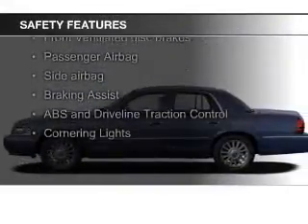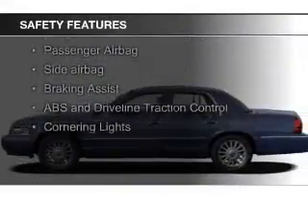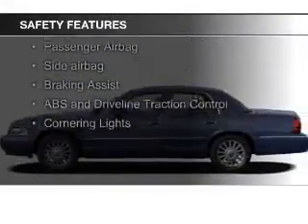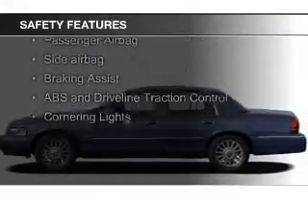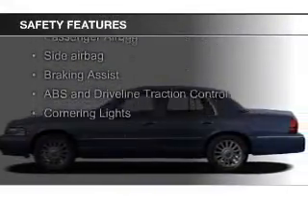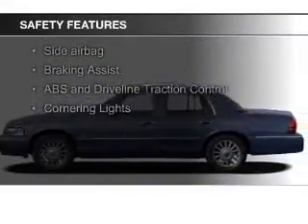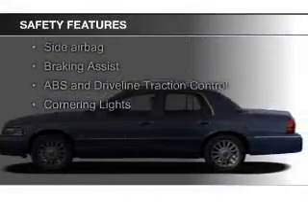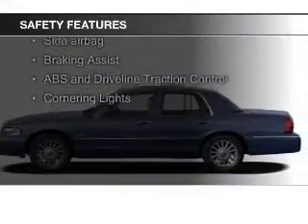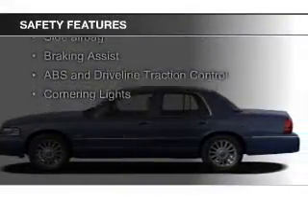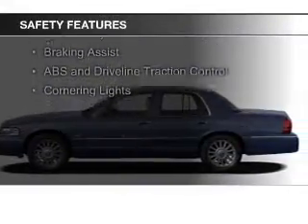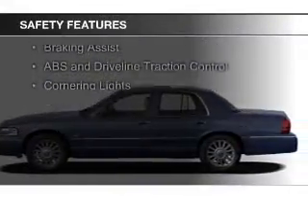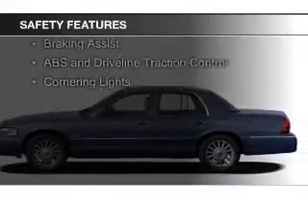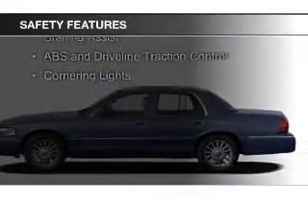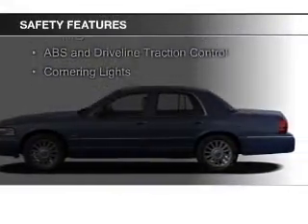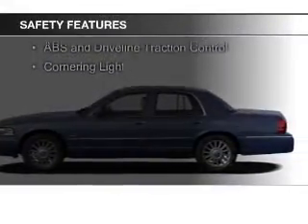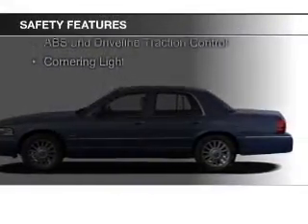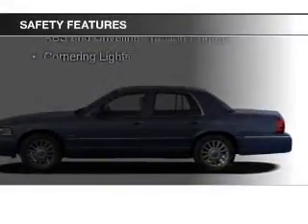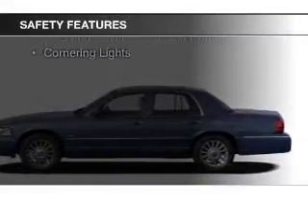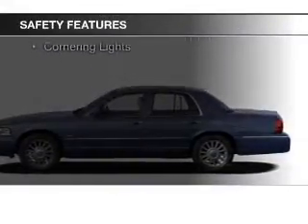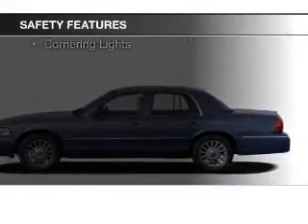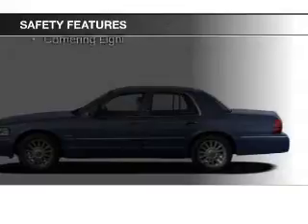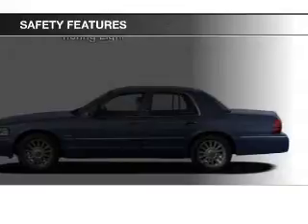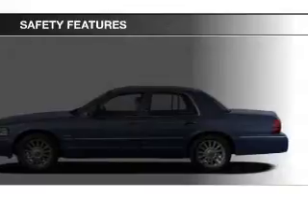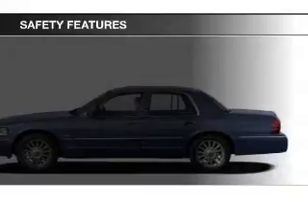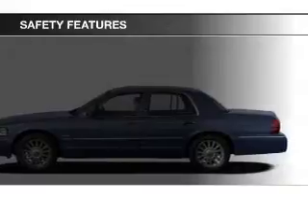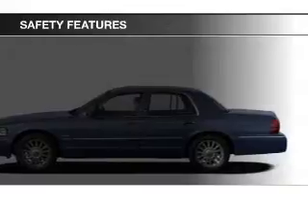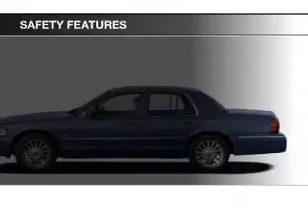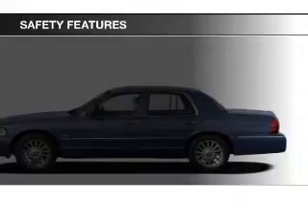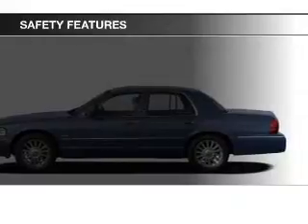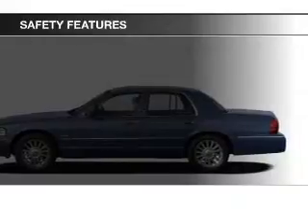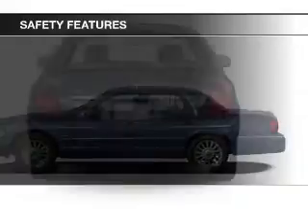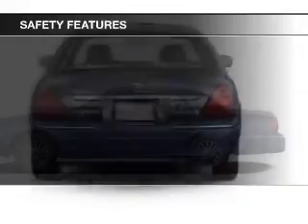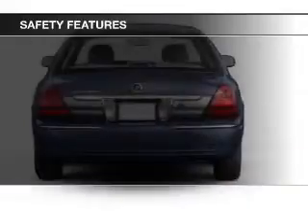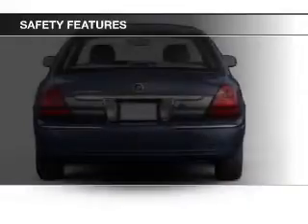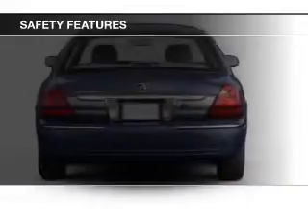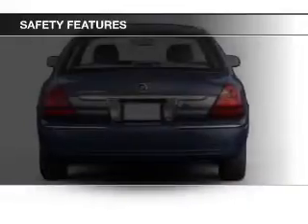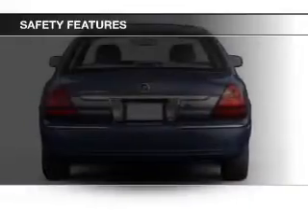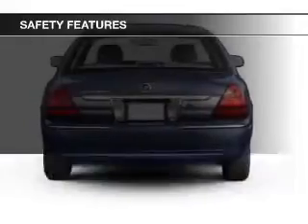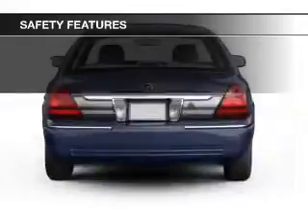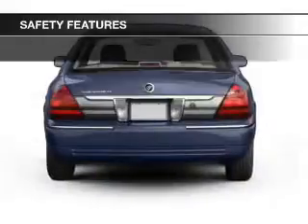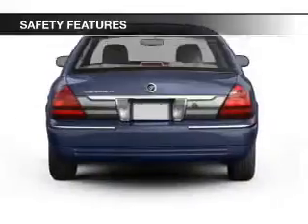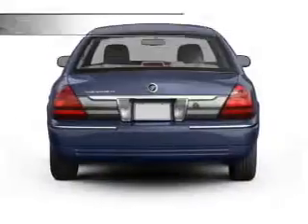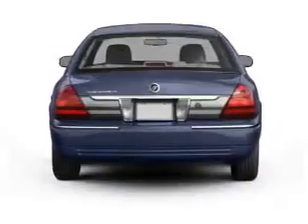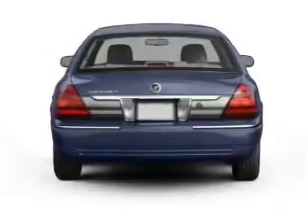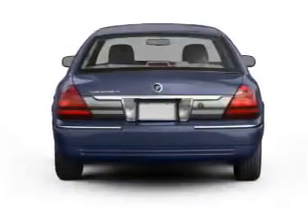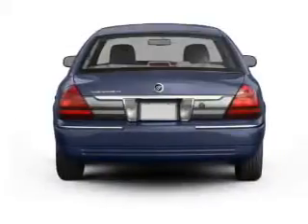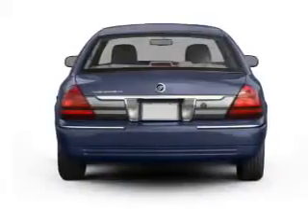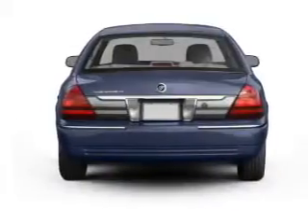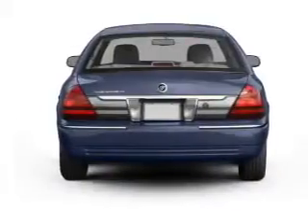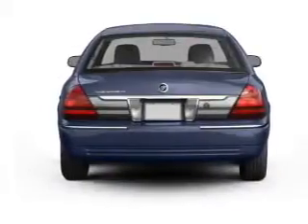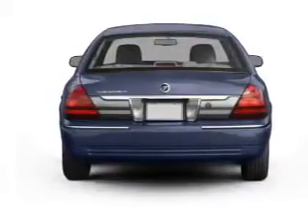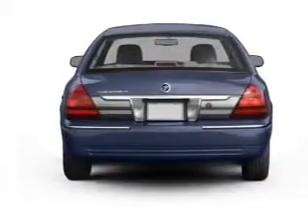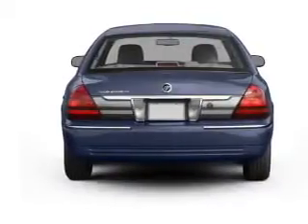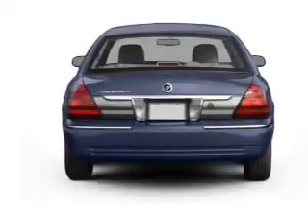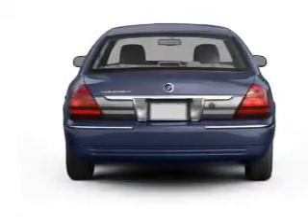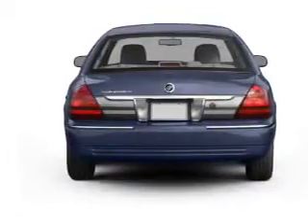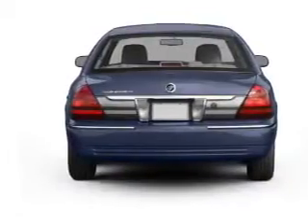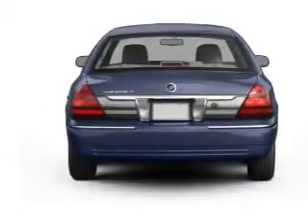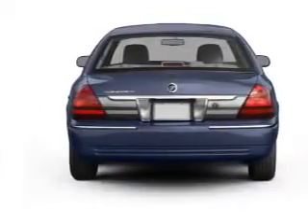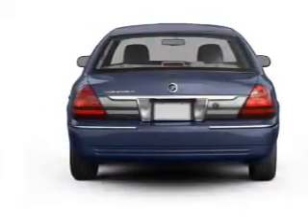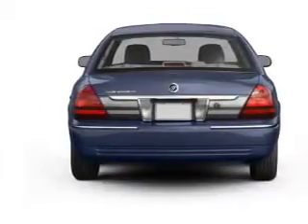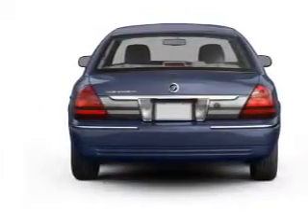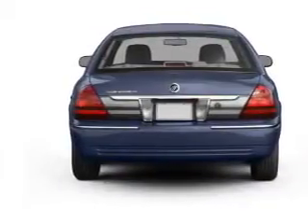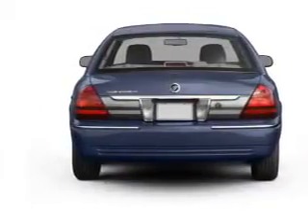Safety was made a priority with these features: side airbags, brake assist, traction control, a passenger airbag, low tire pressure warning, and front ventilated disc brakes.